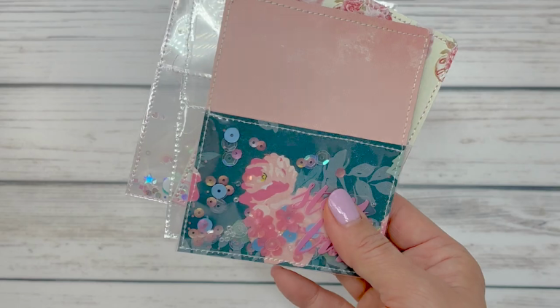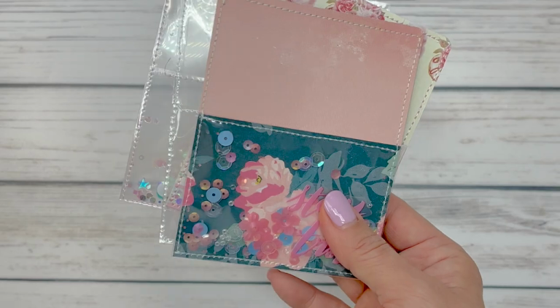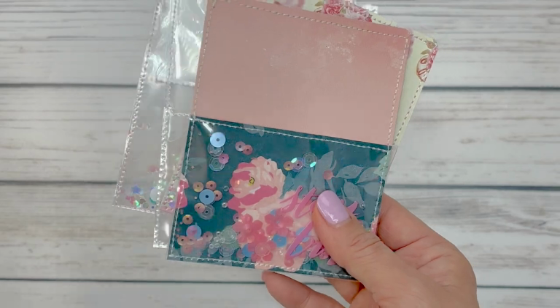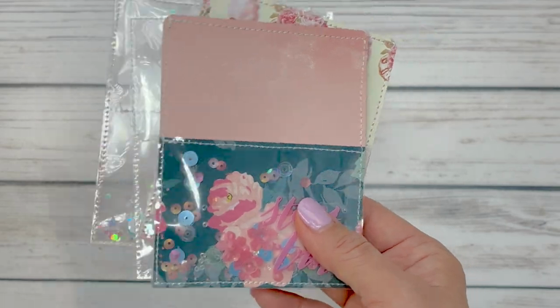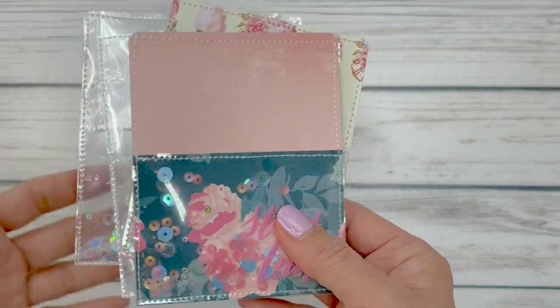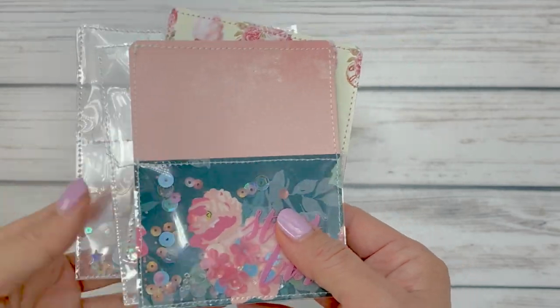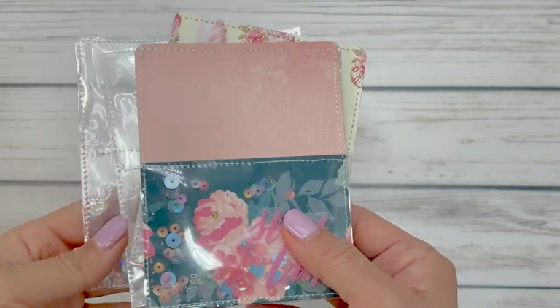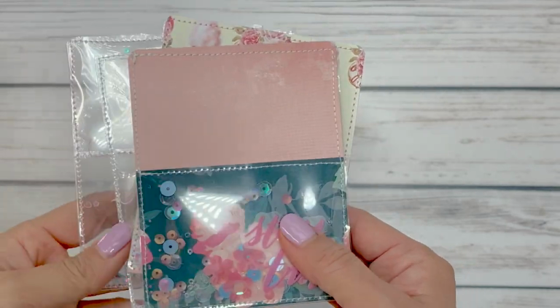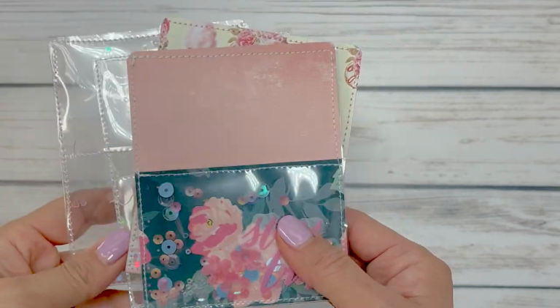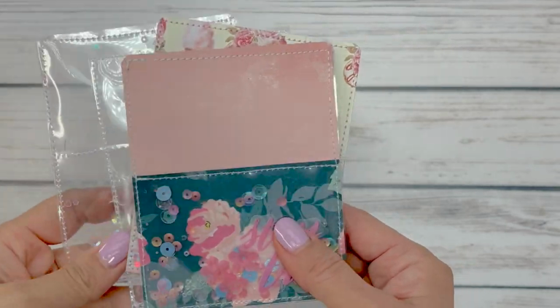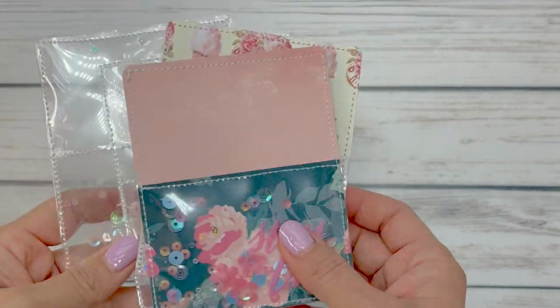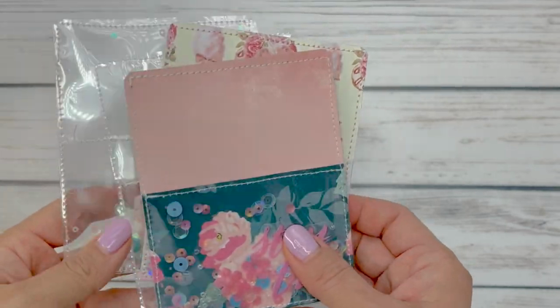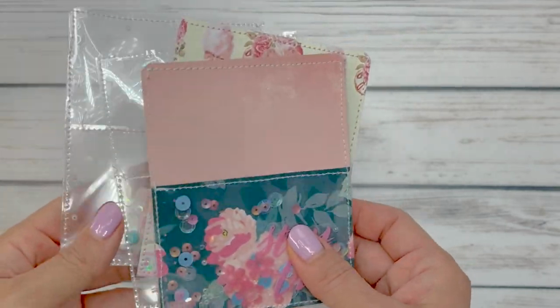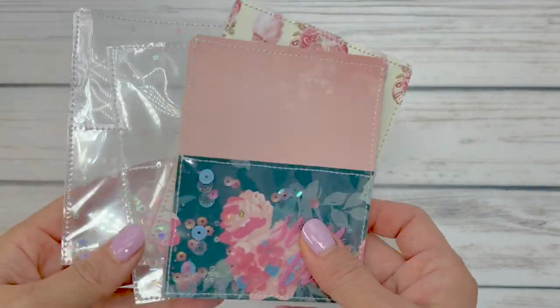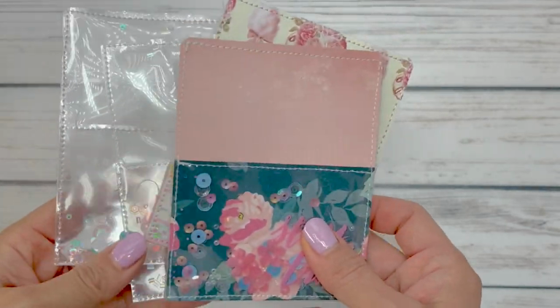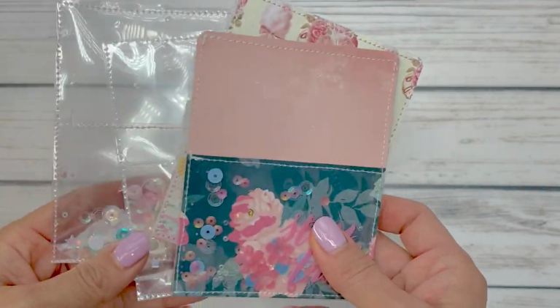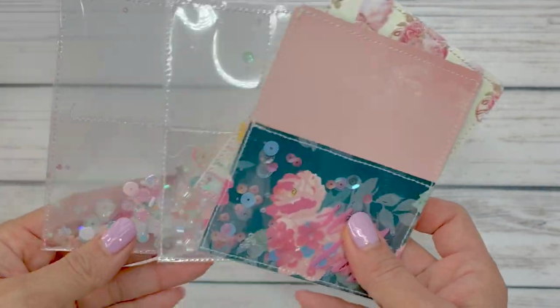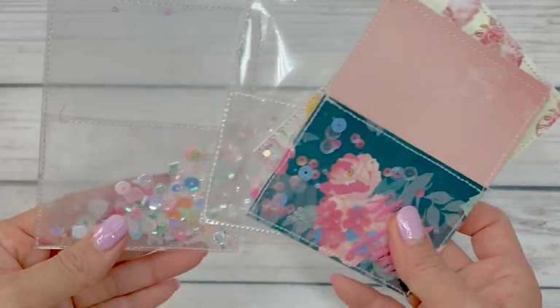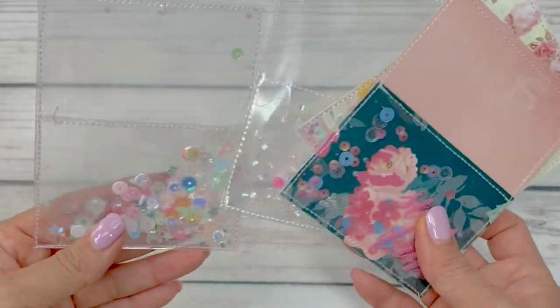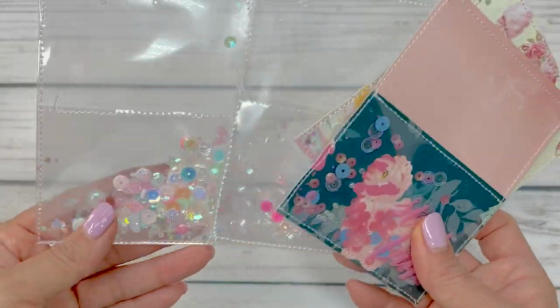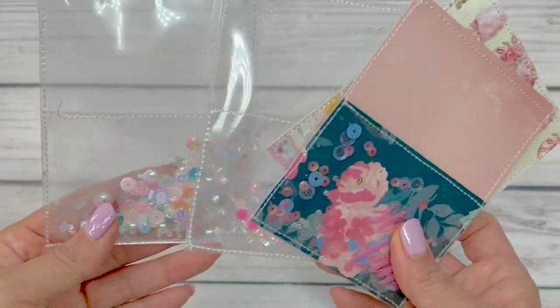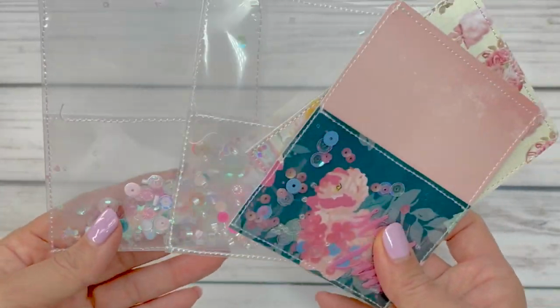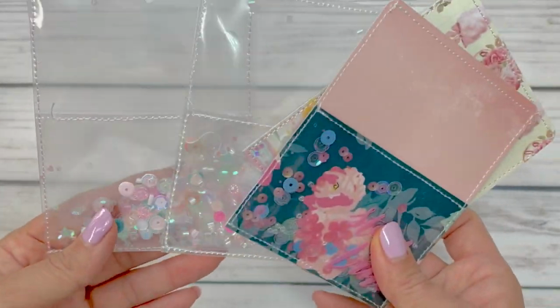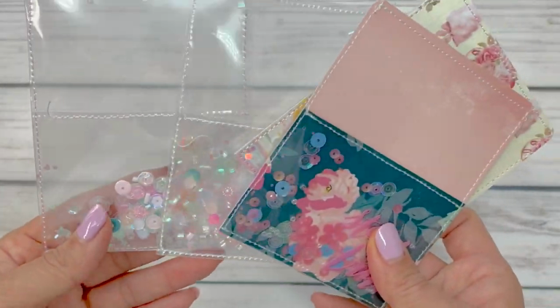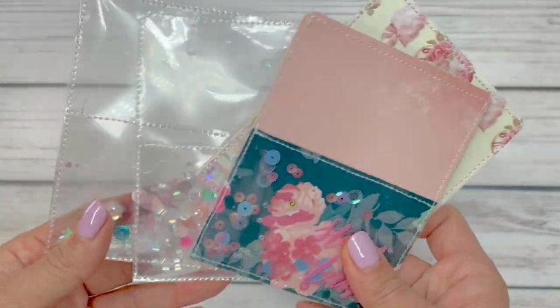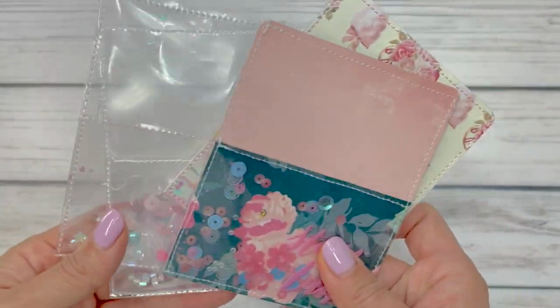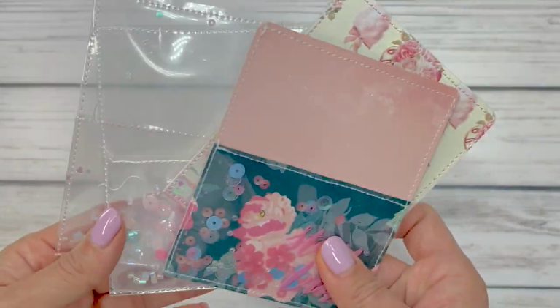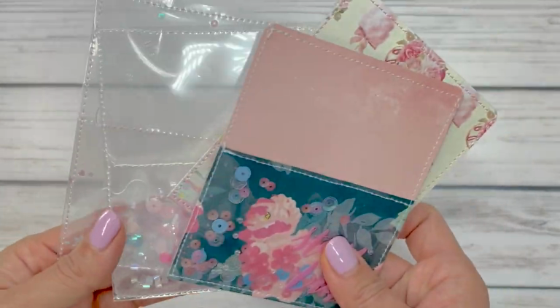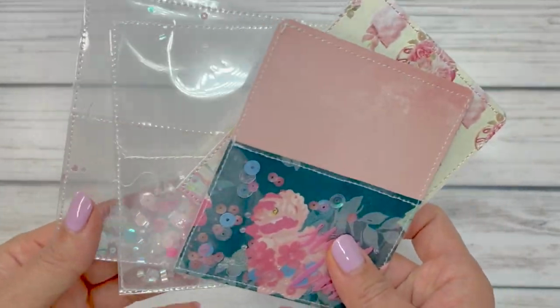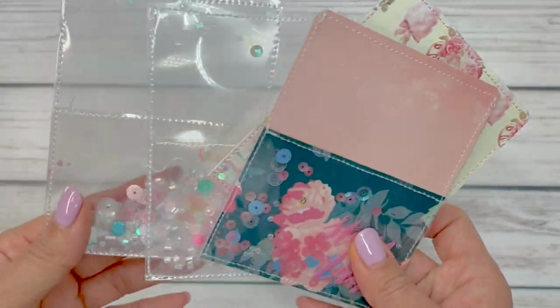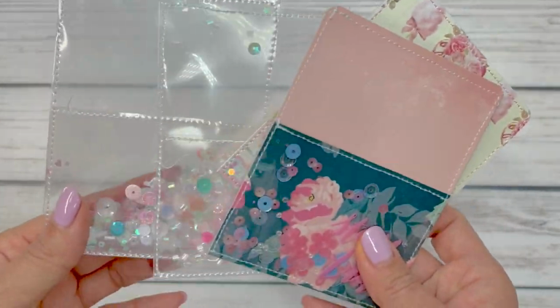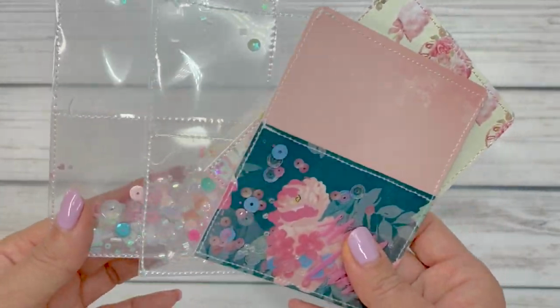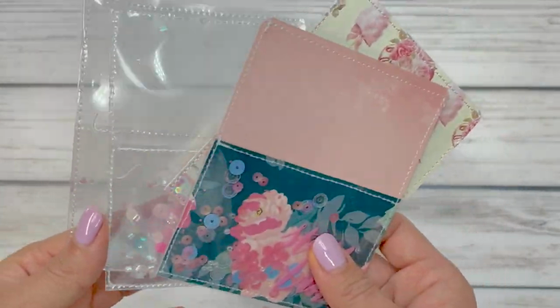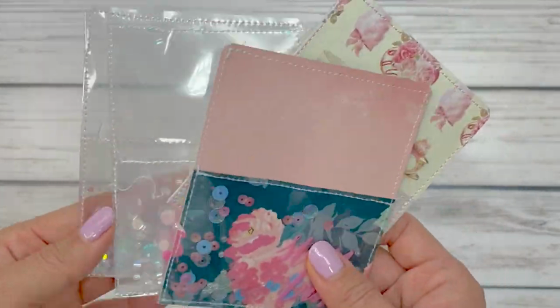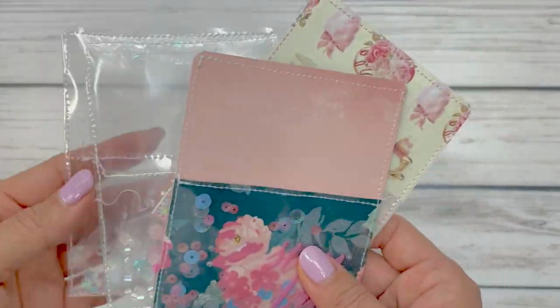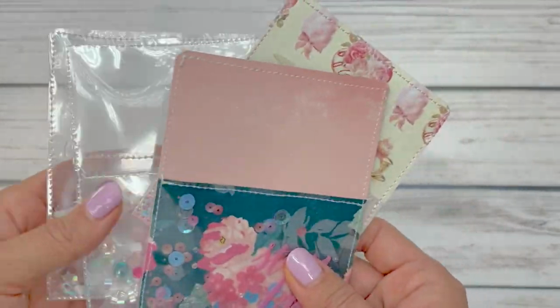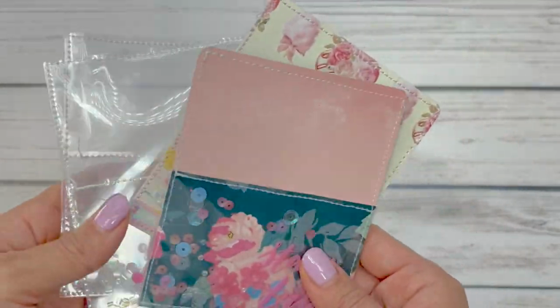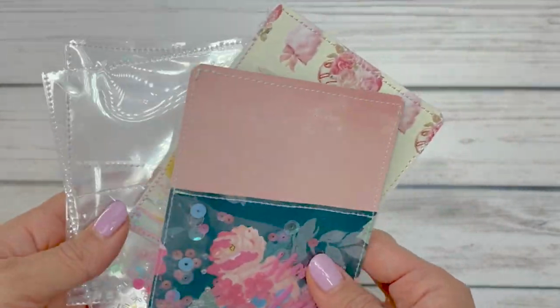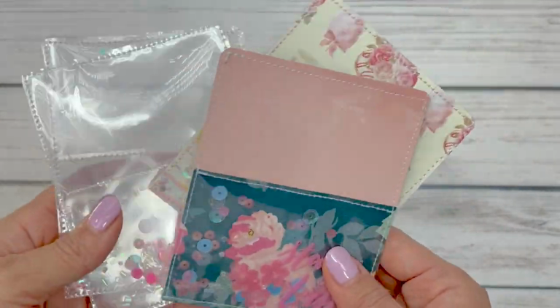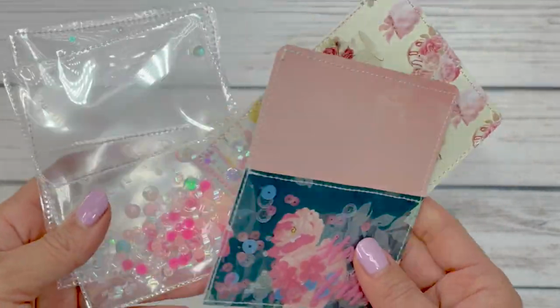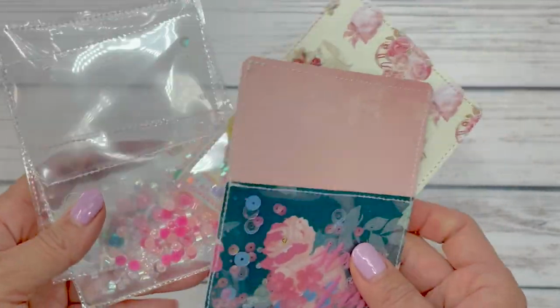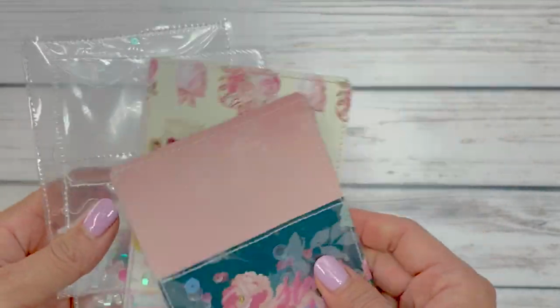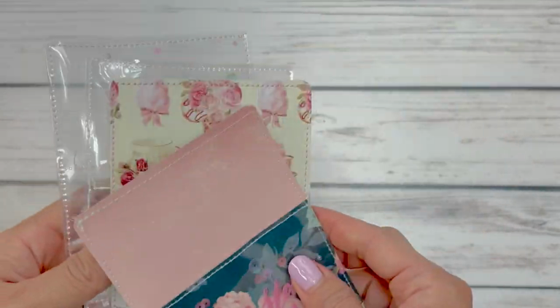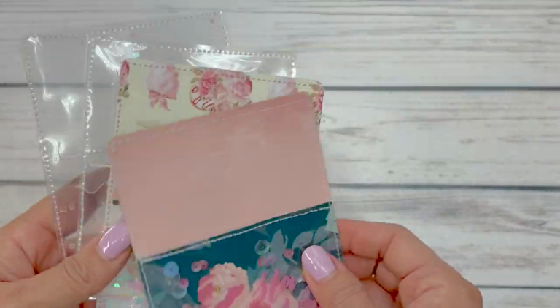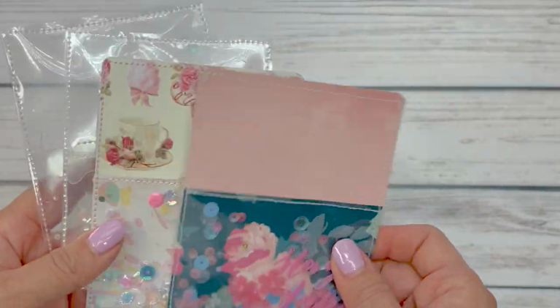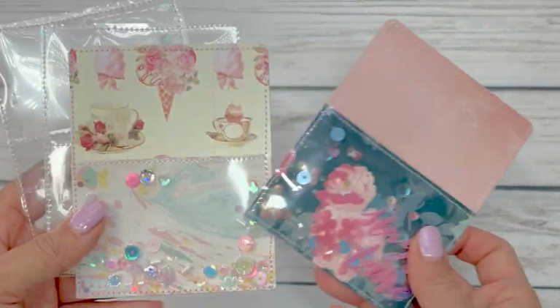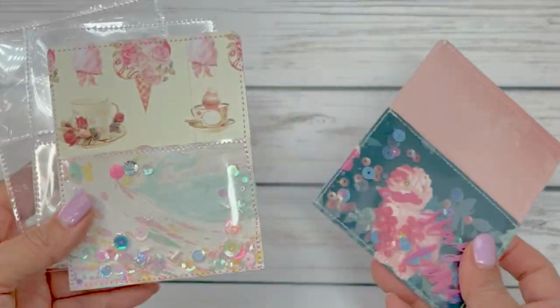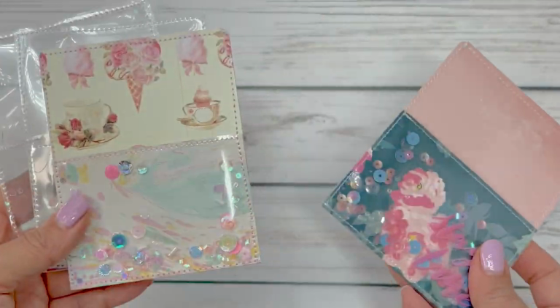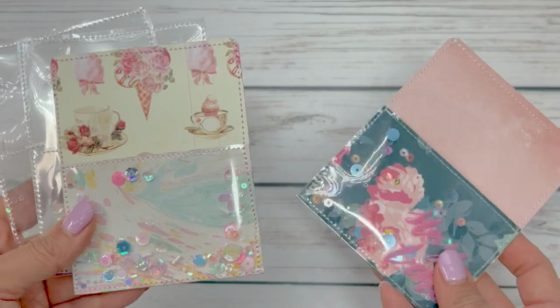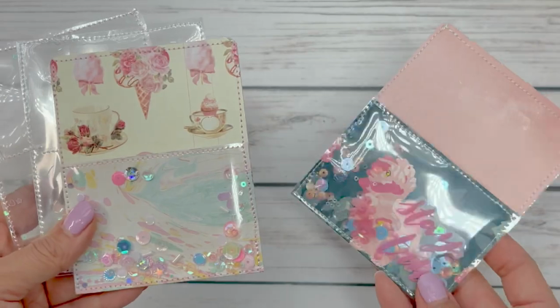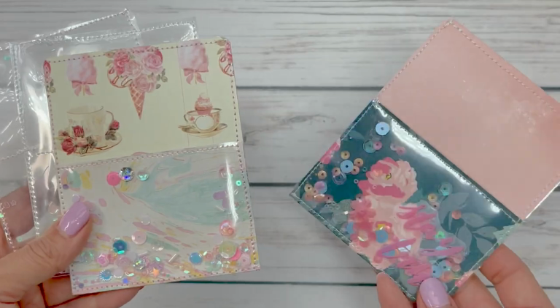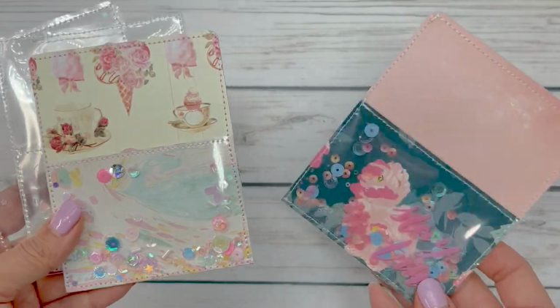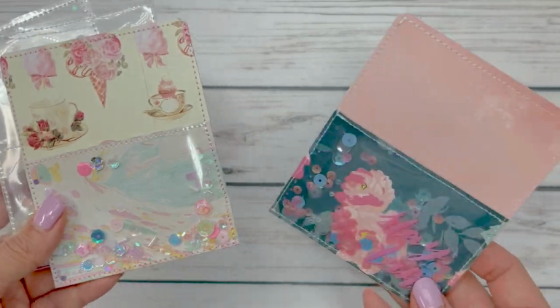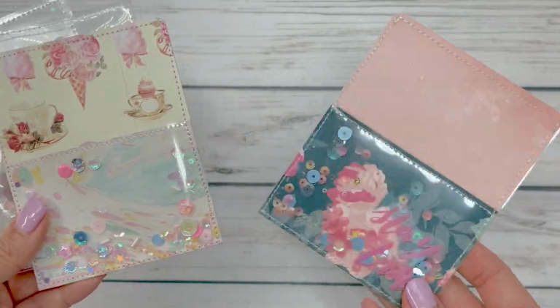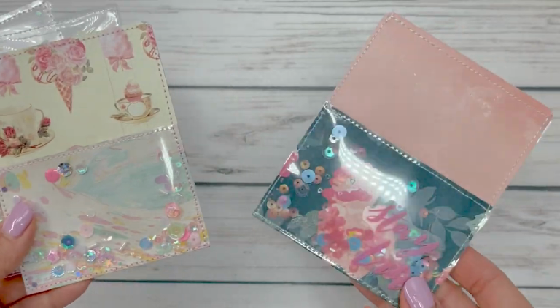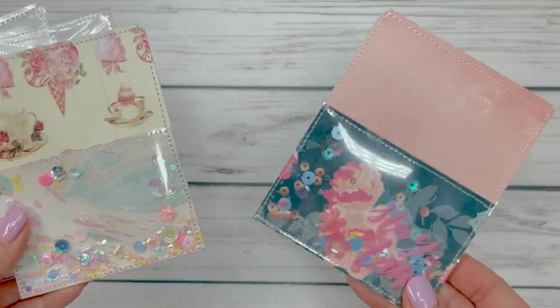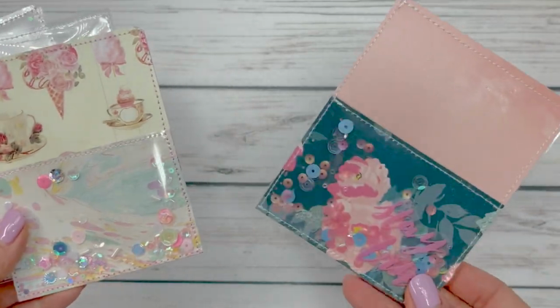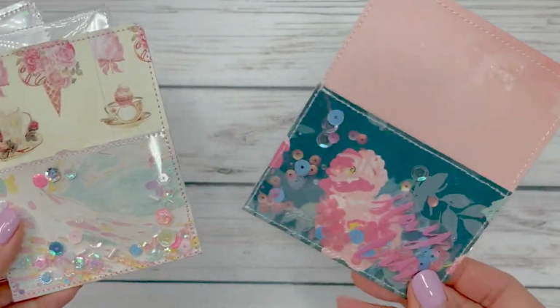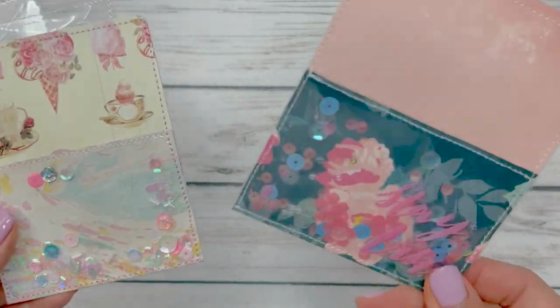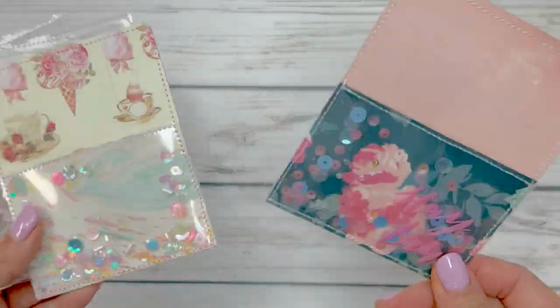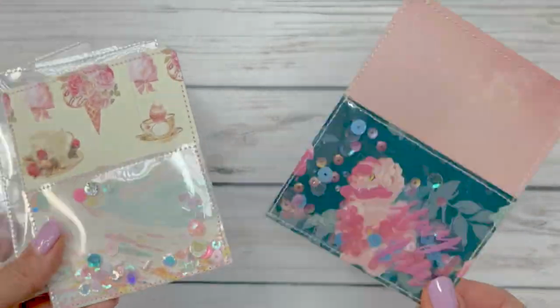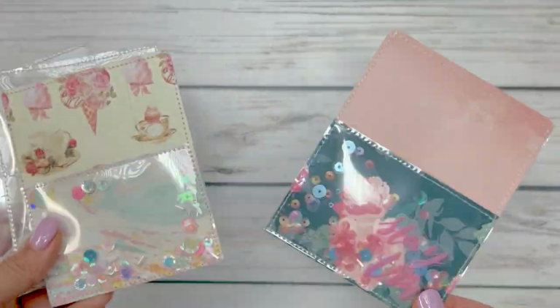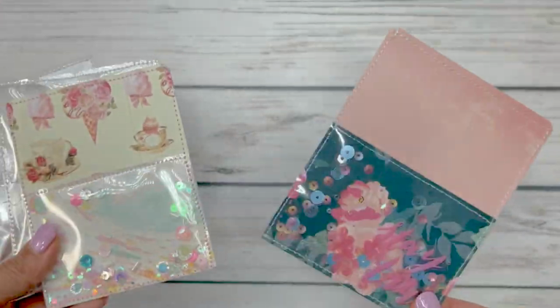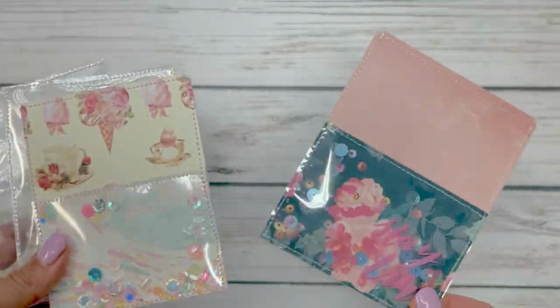Hey guys, it's Anne Crafty Kimchi. Welcome back to my channel. I am back with a tutorial.